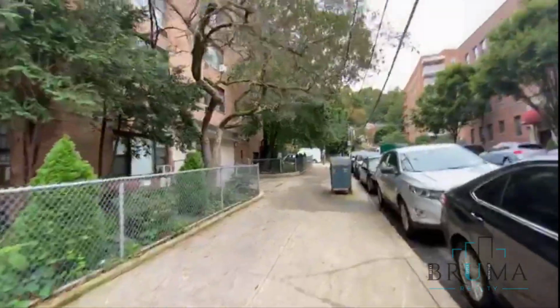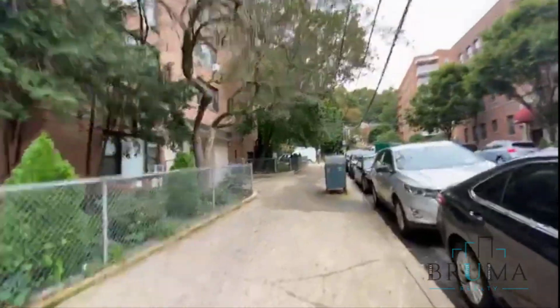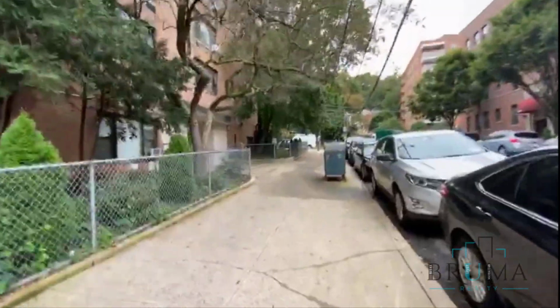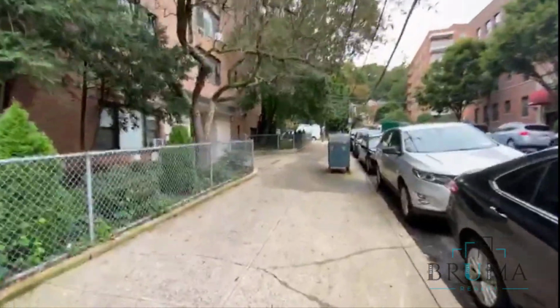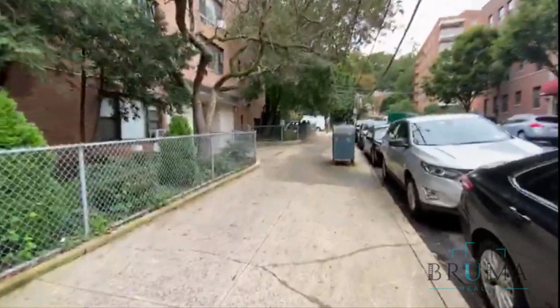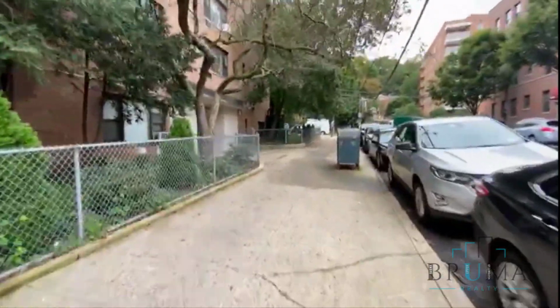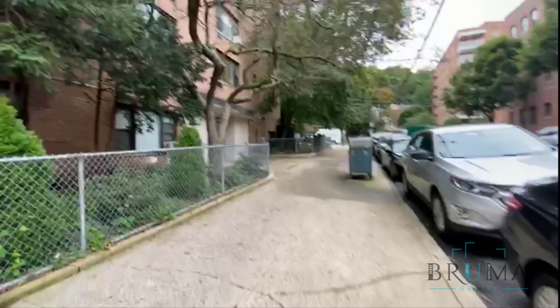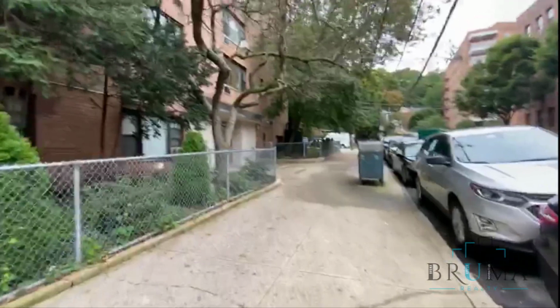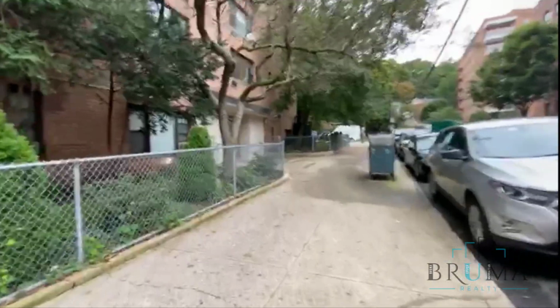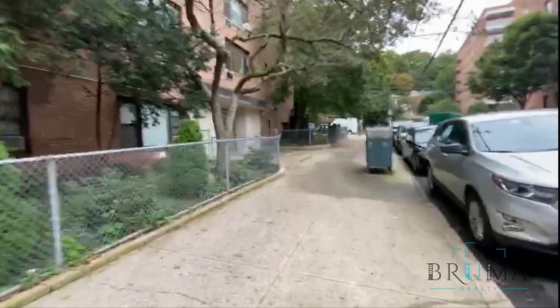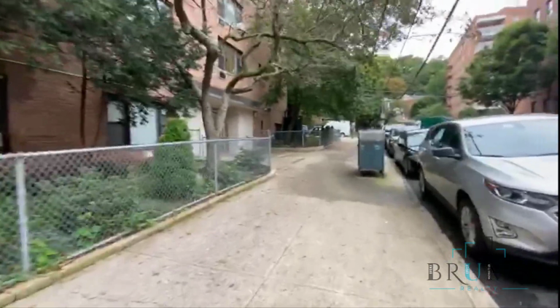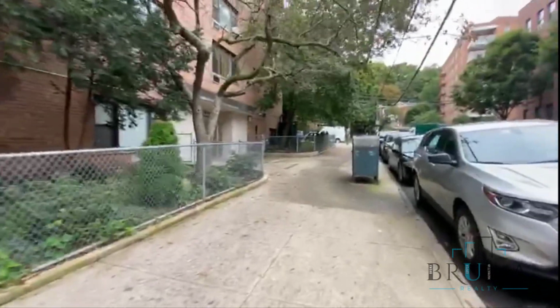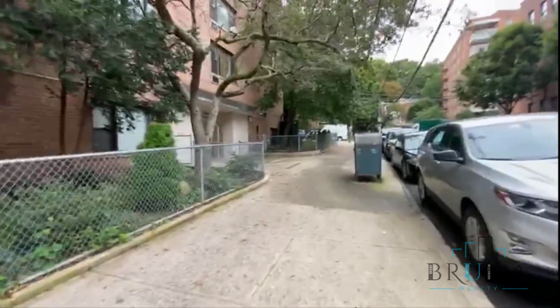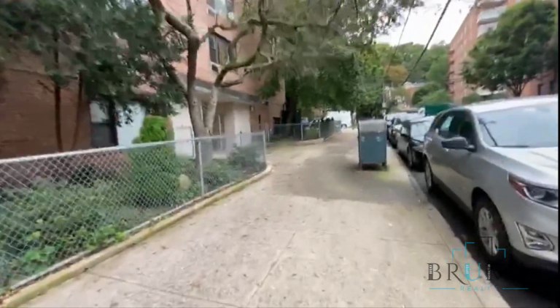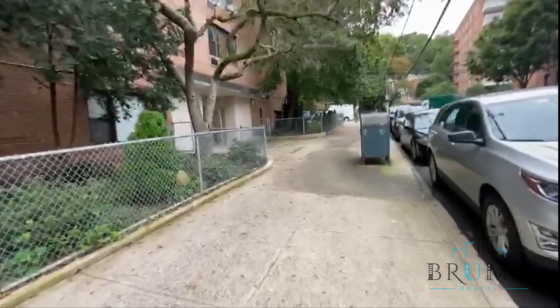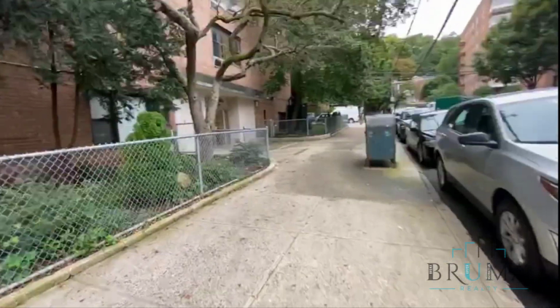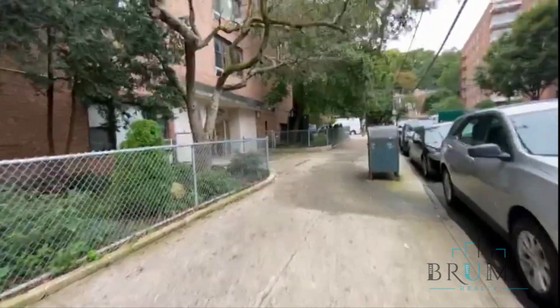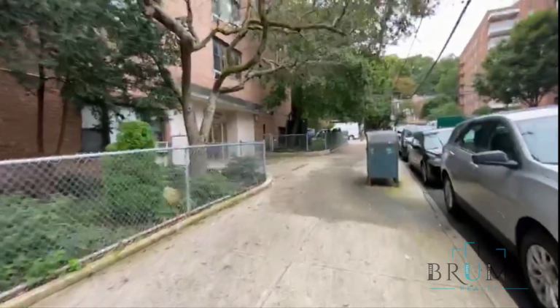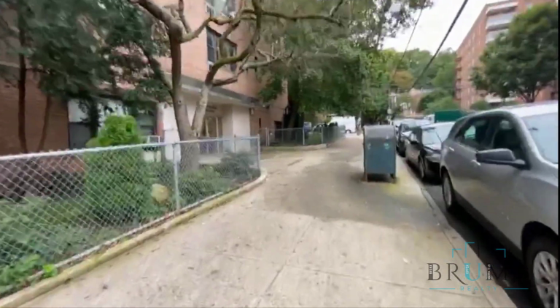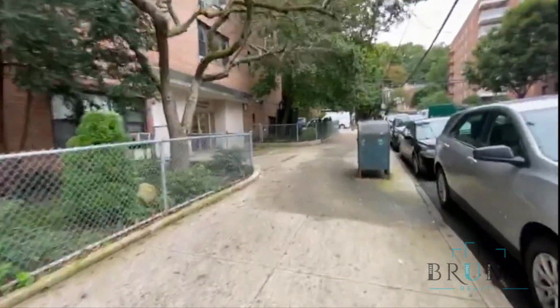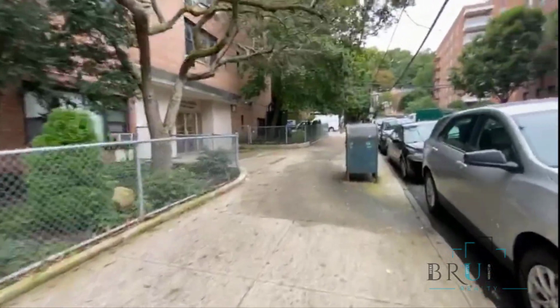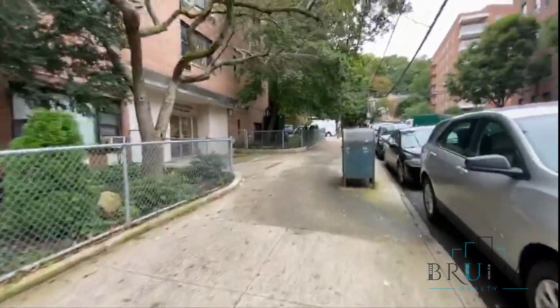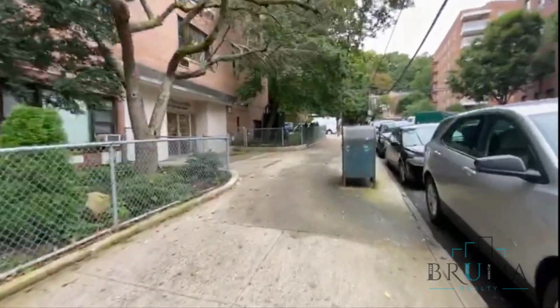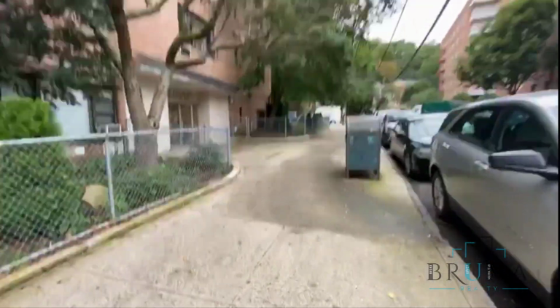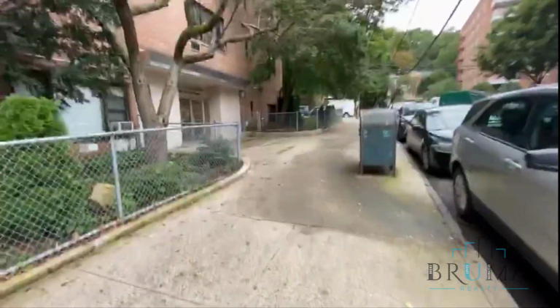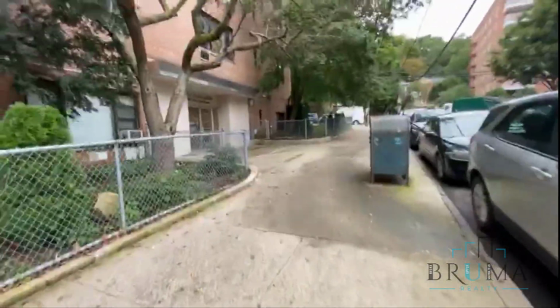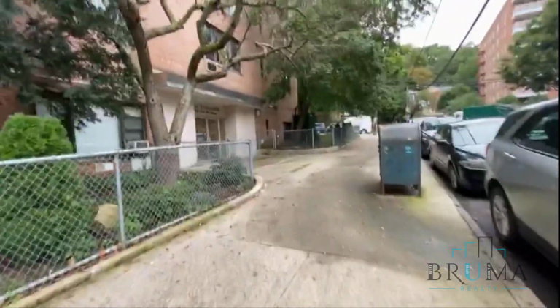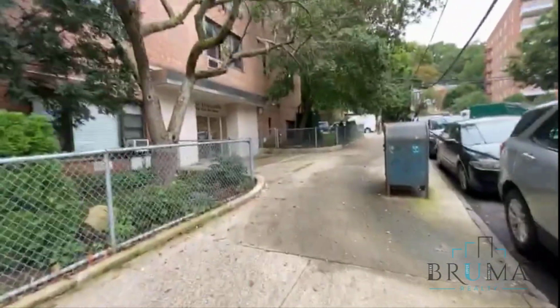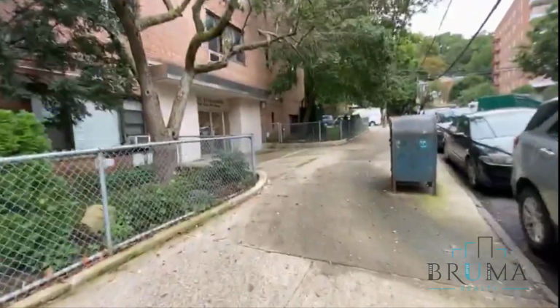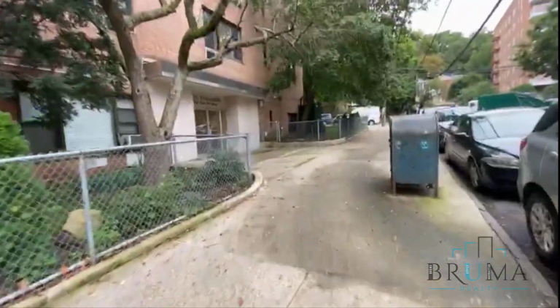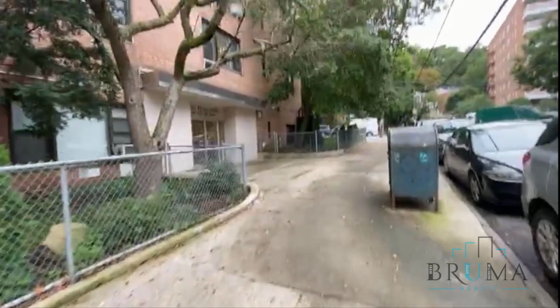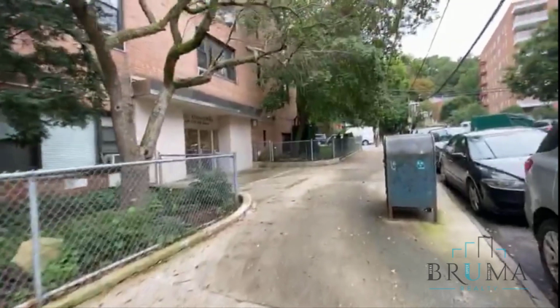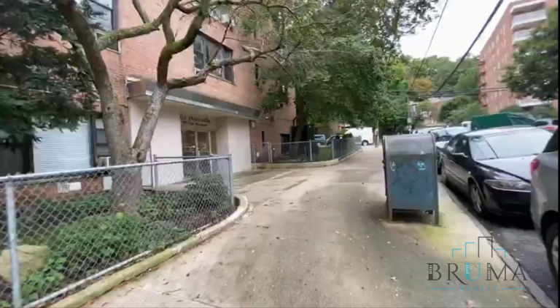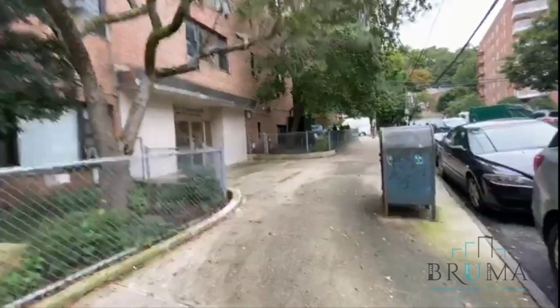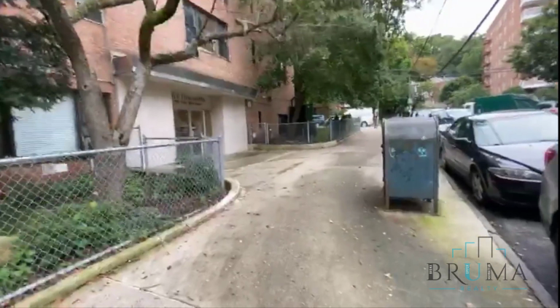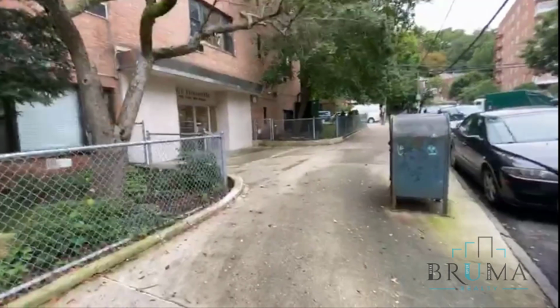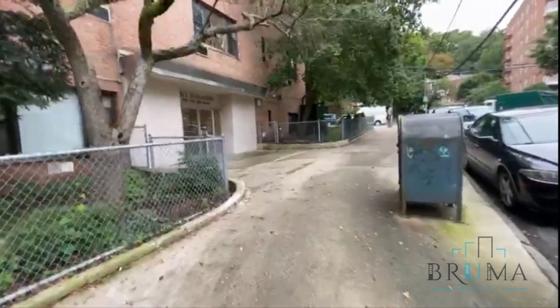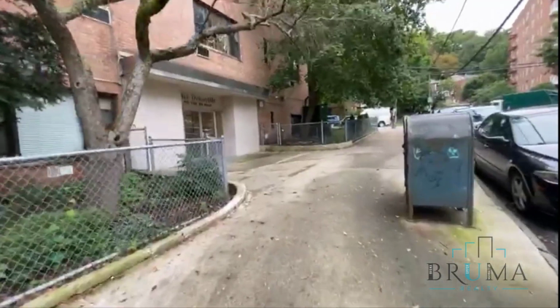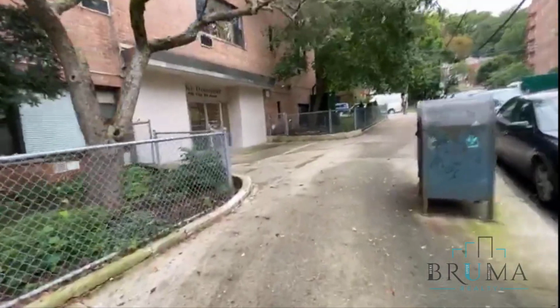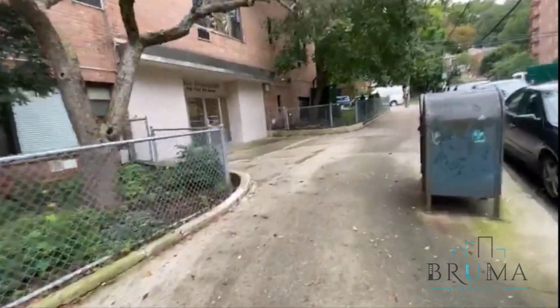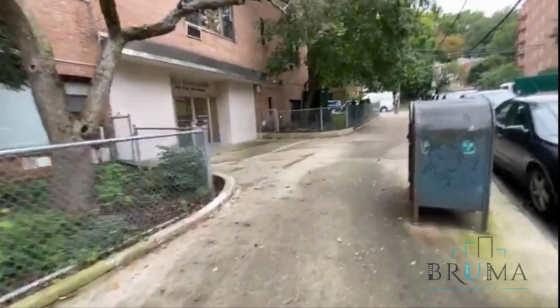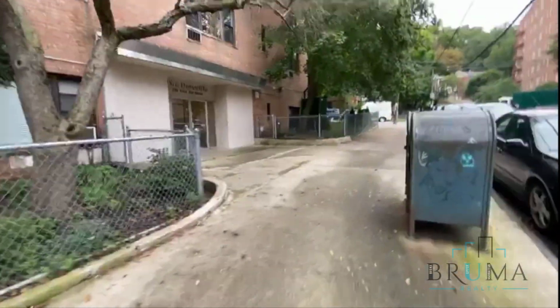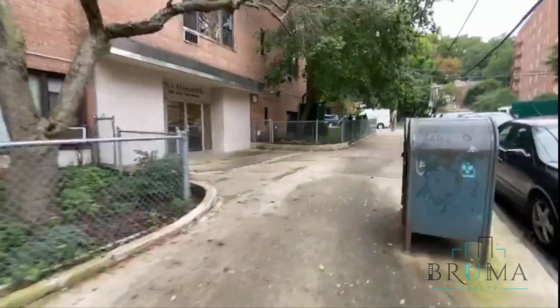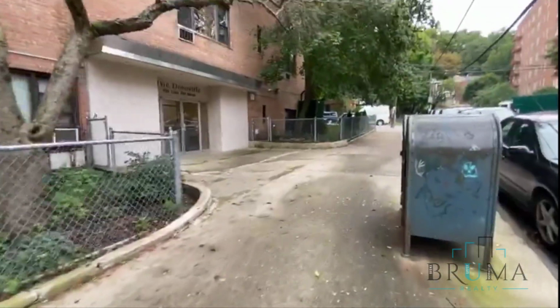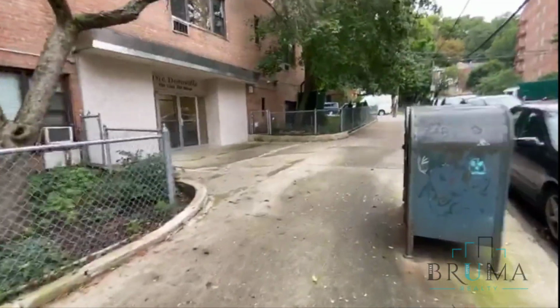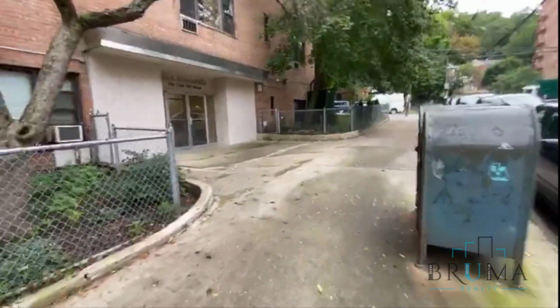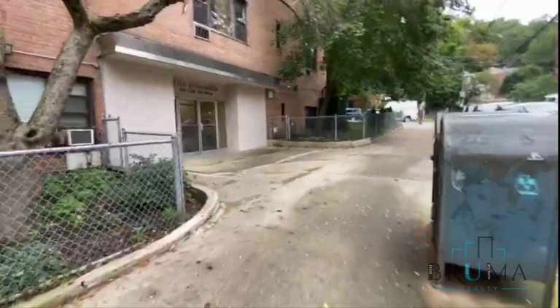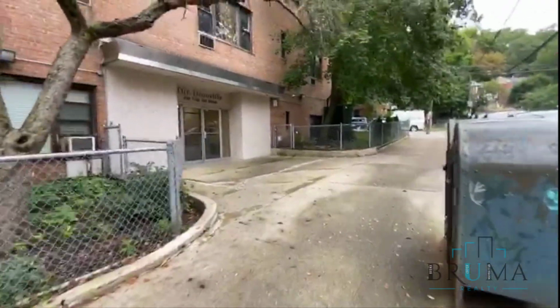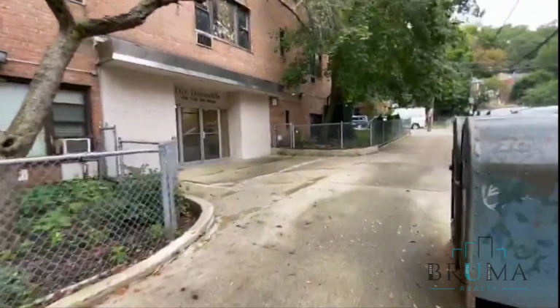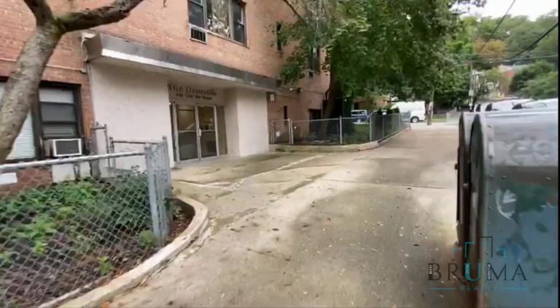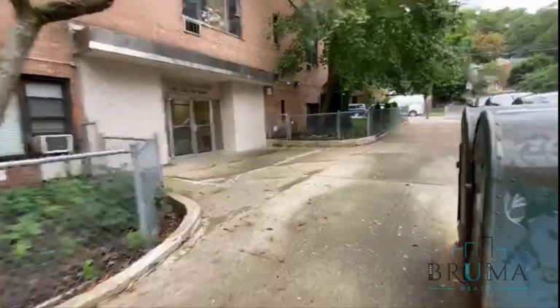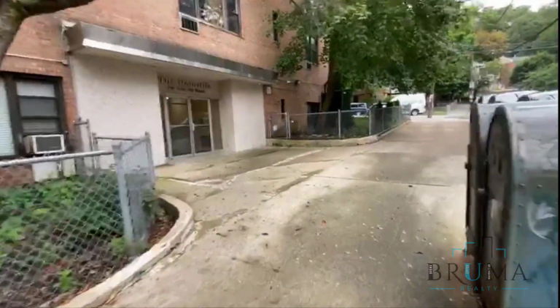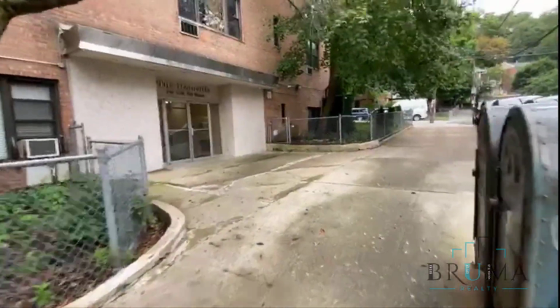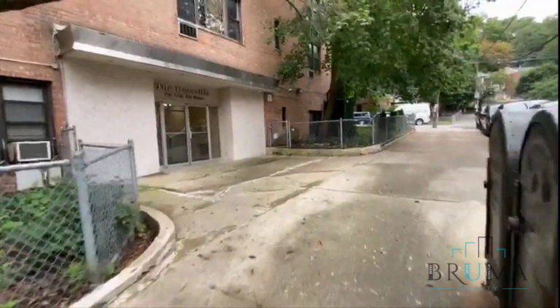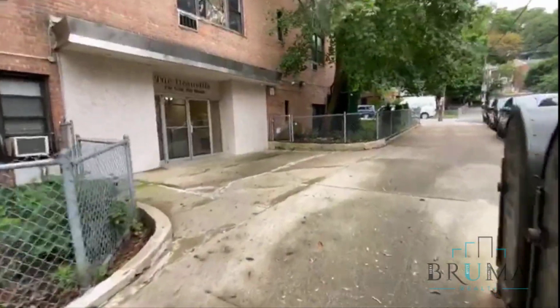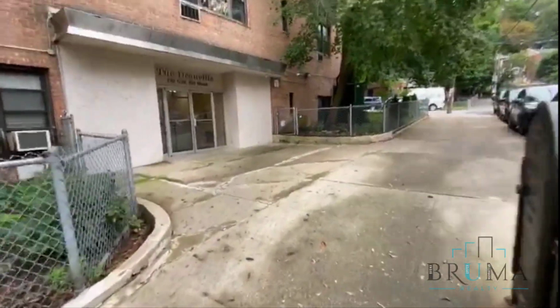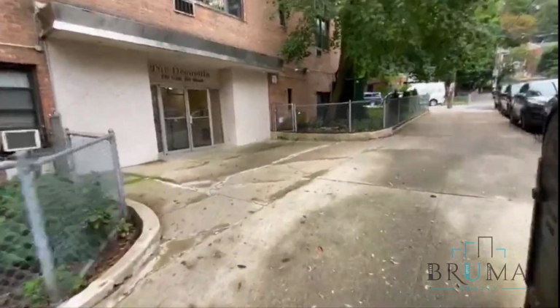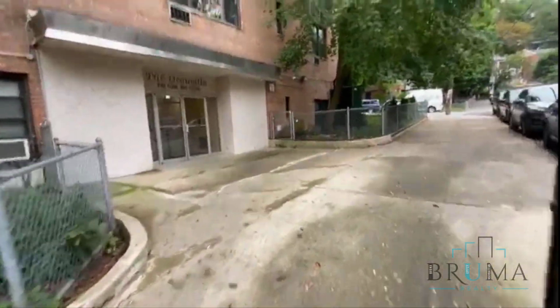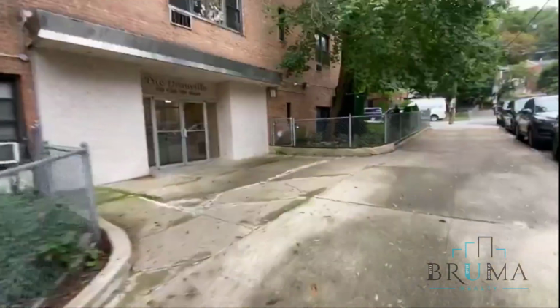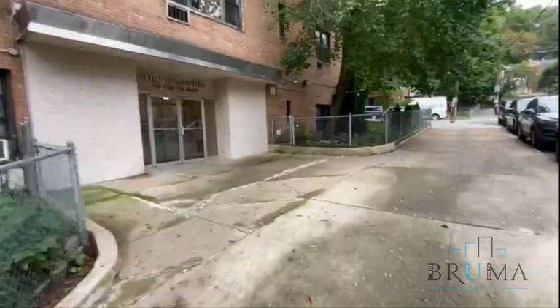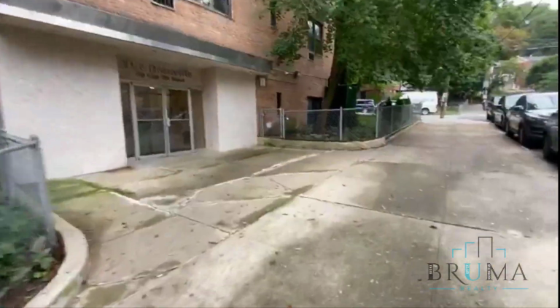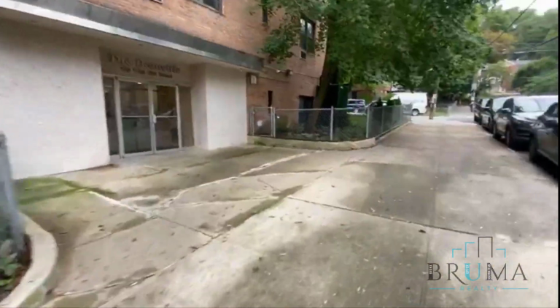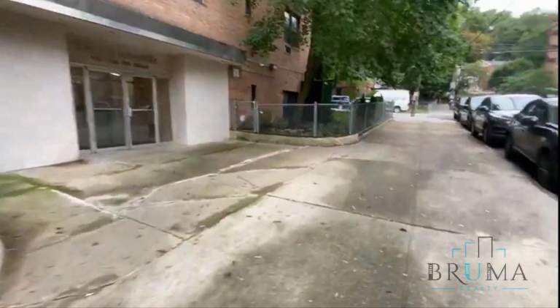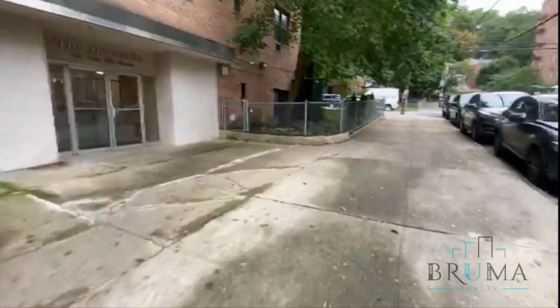This is a well-maintained building in Fieldston — super elevator, laundry, parking.